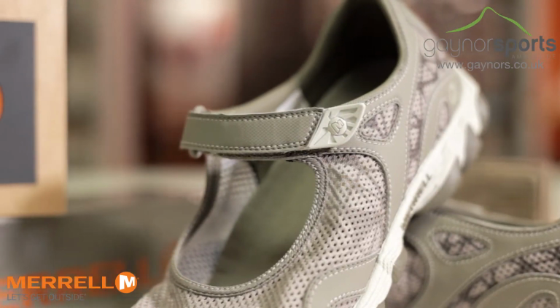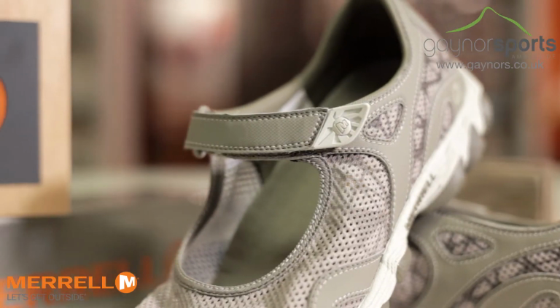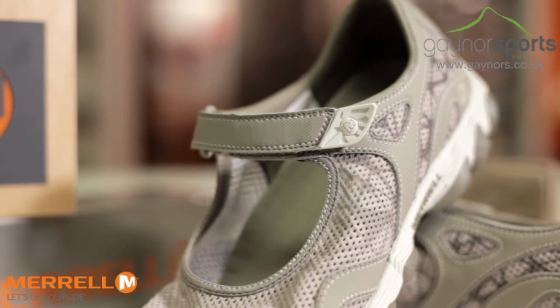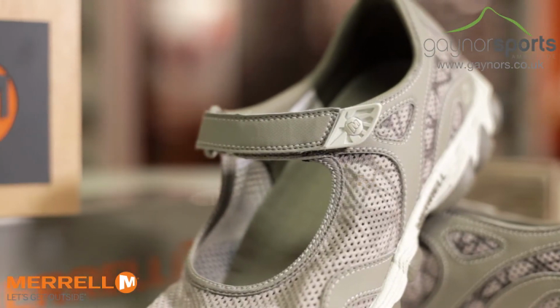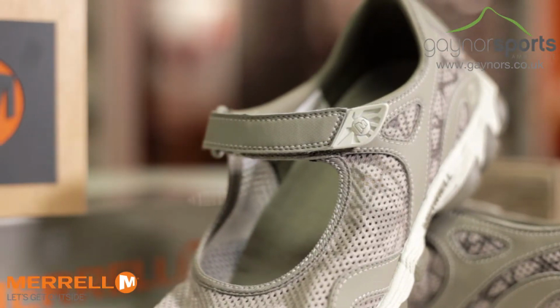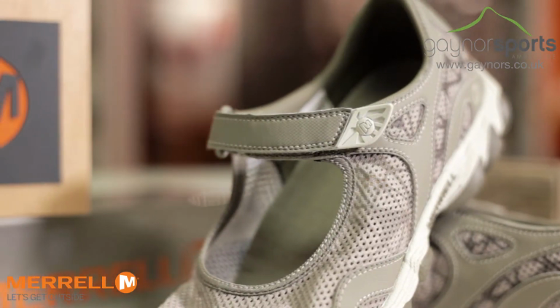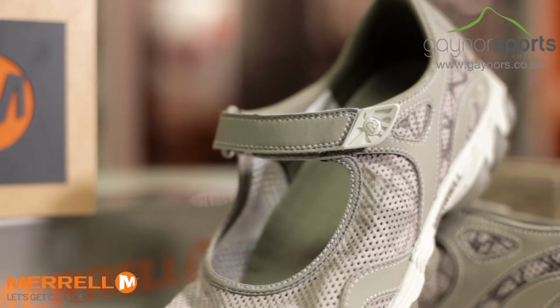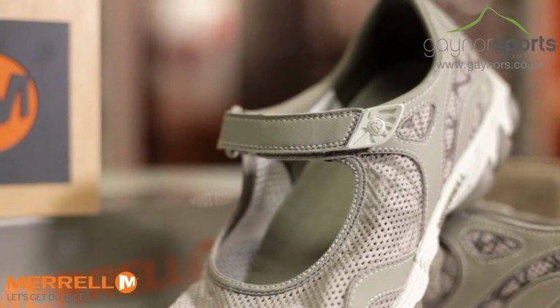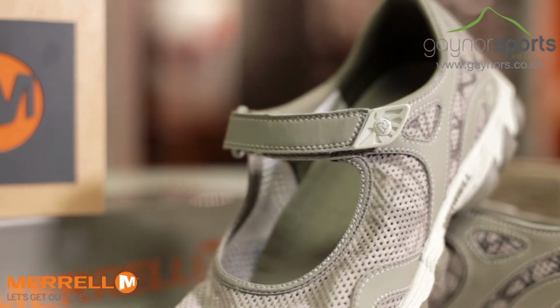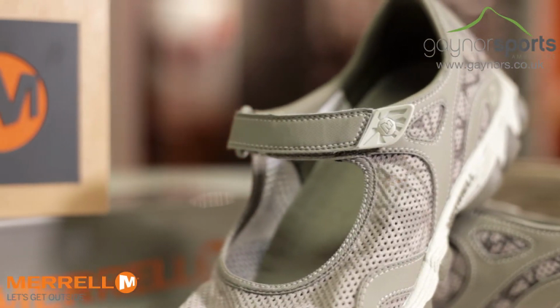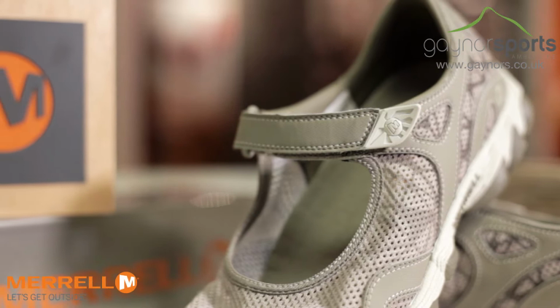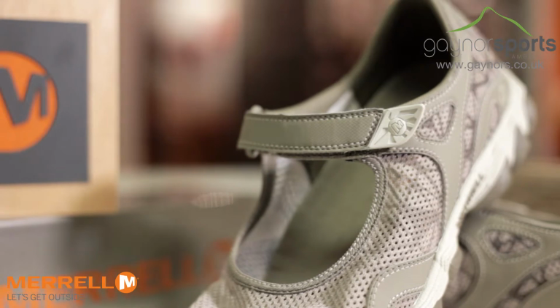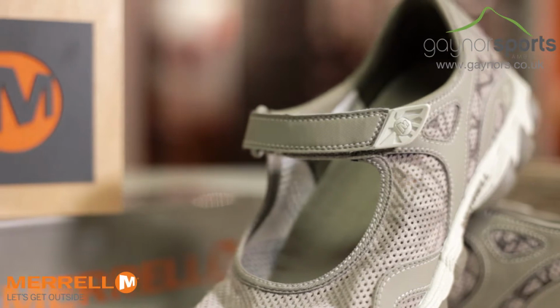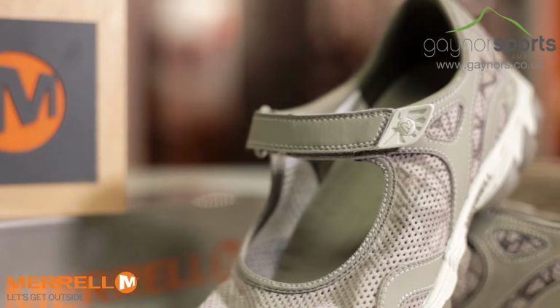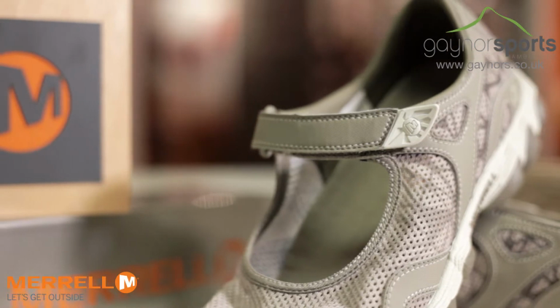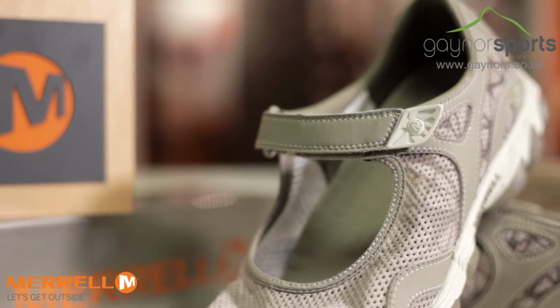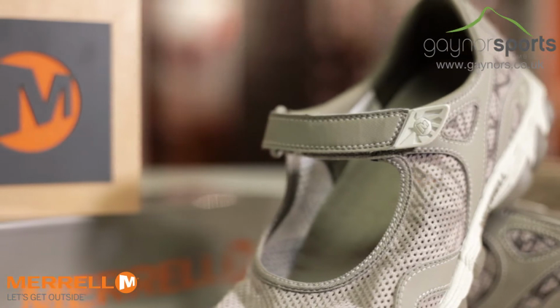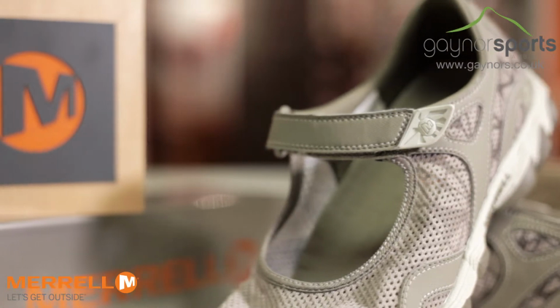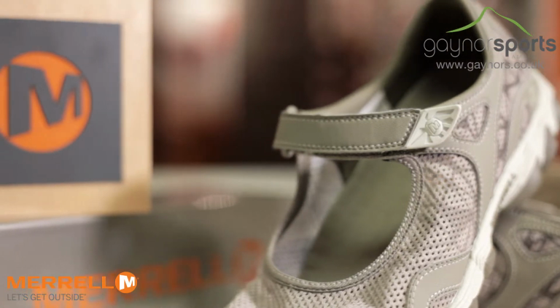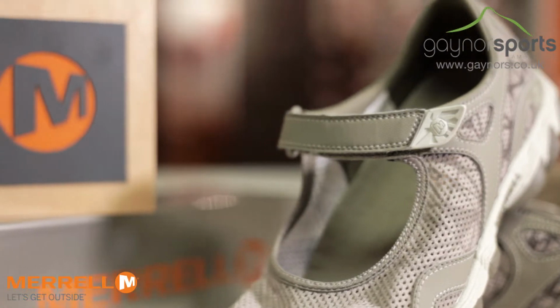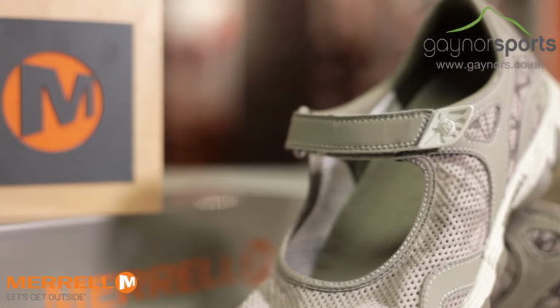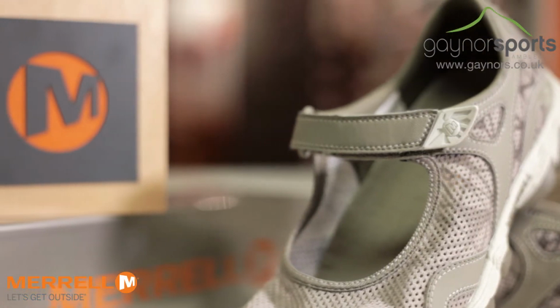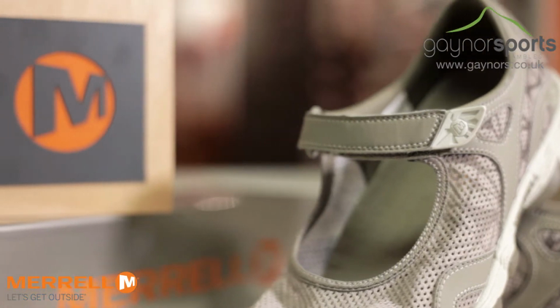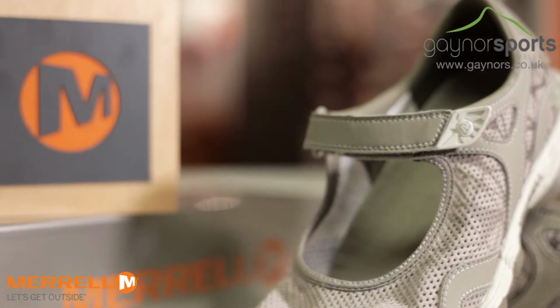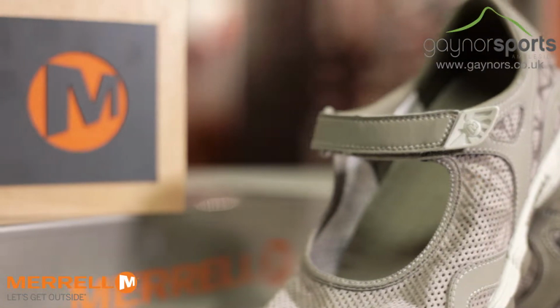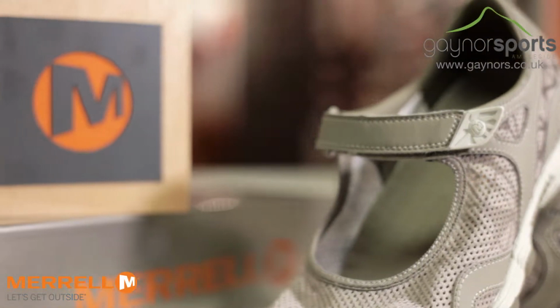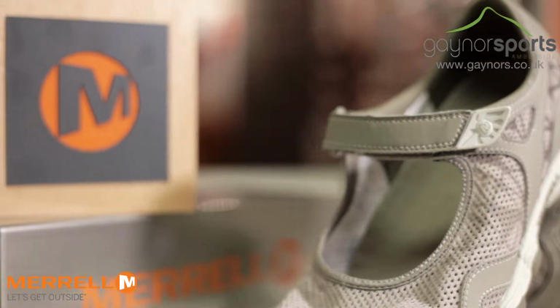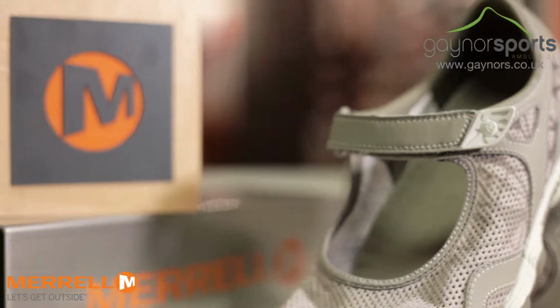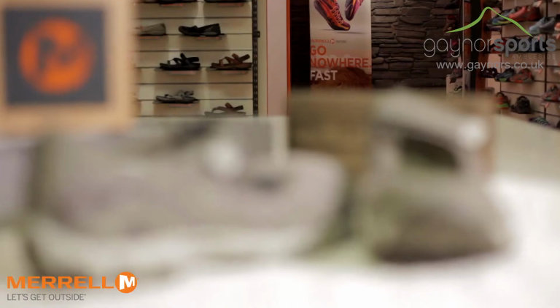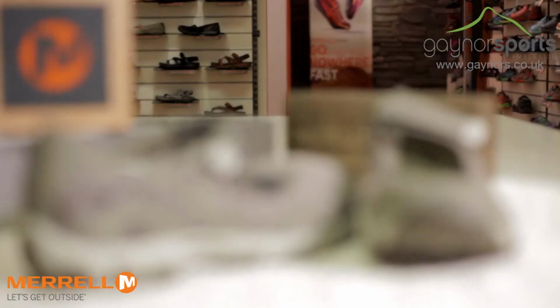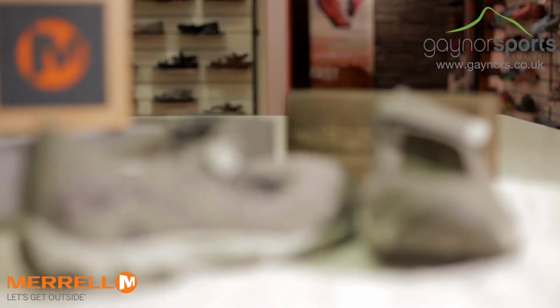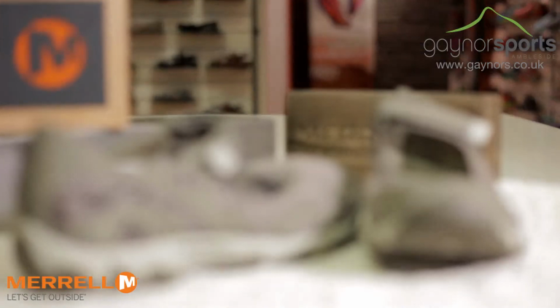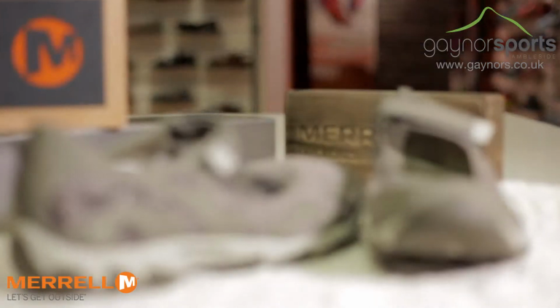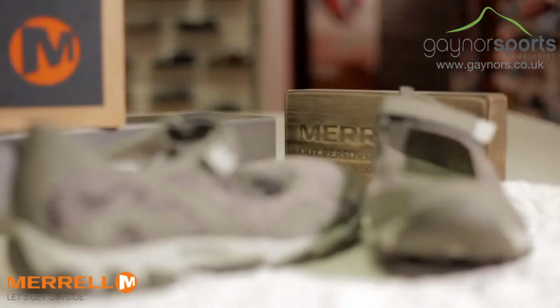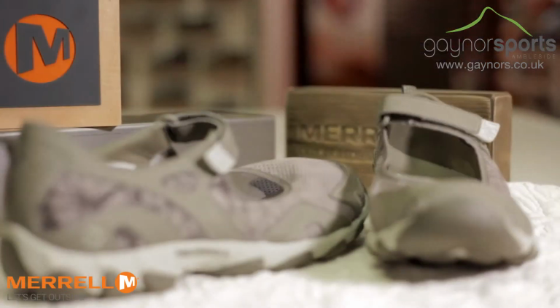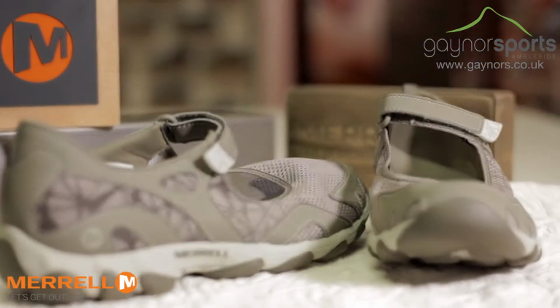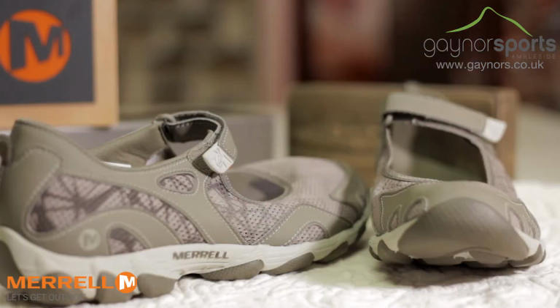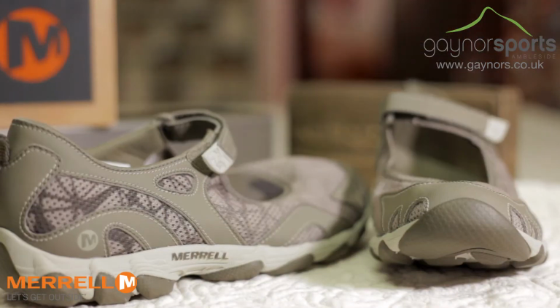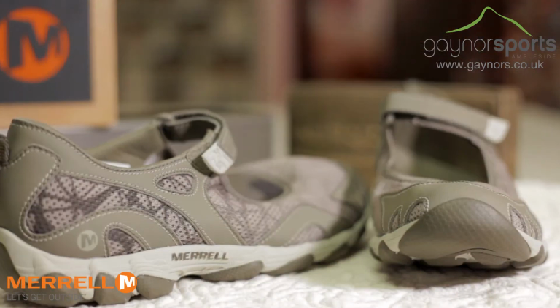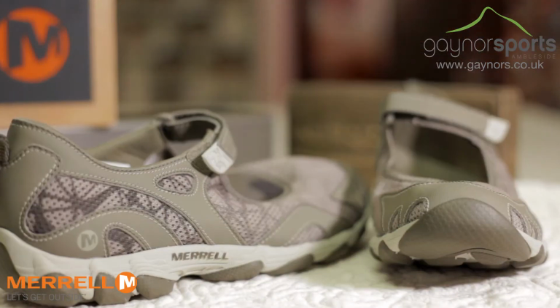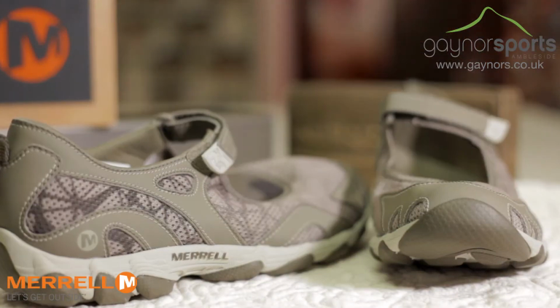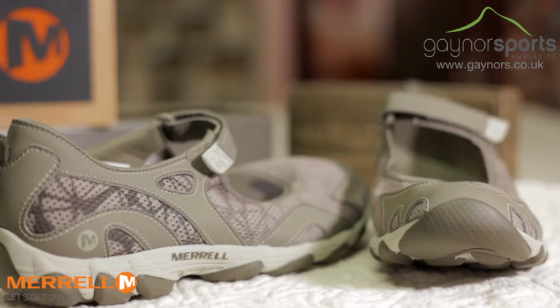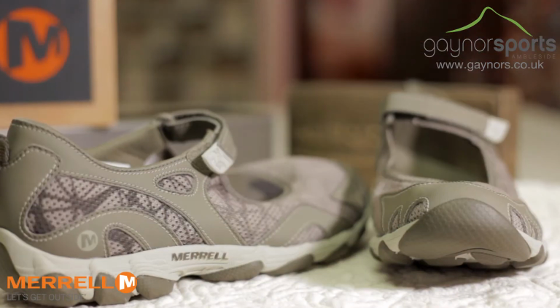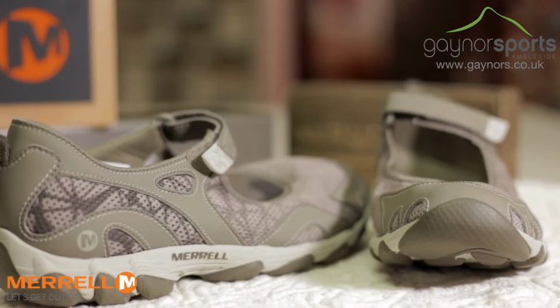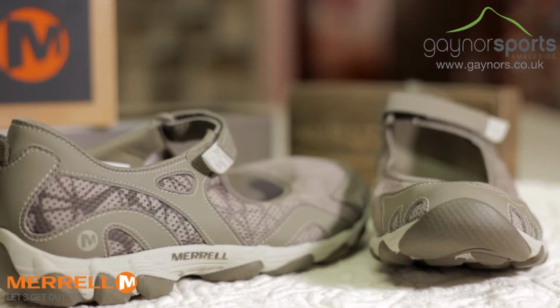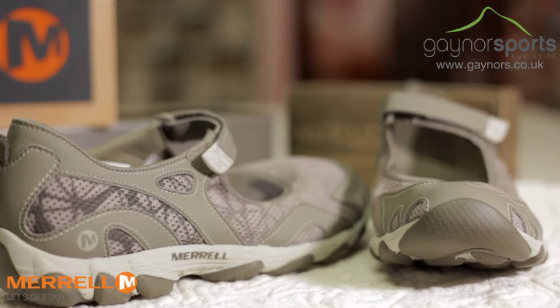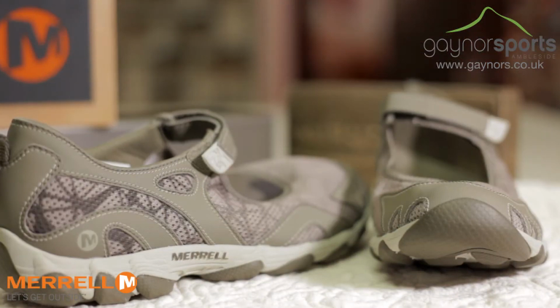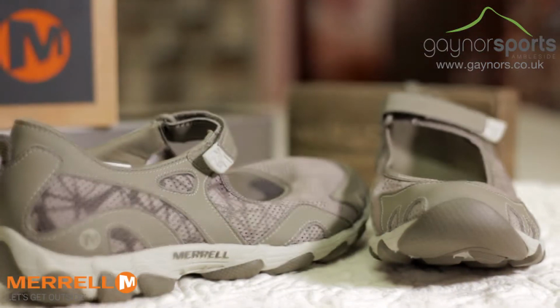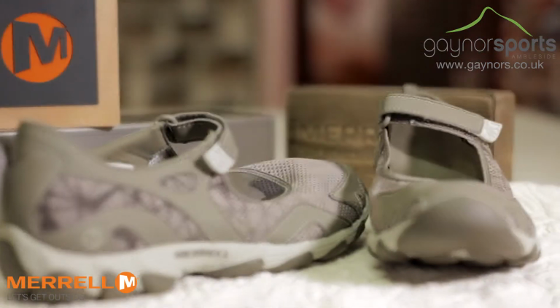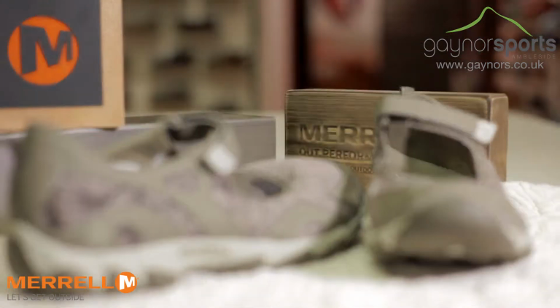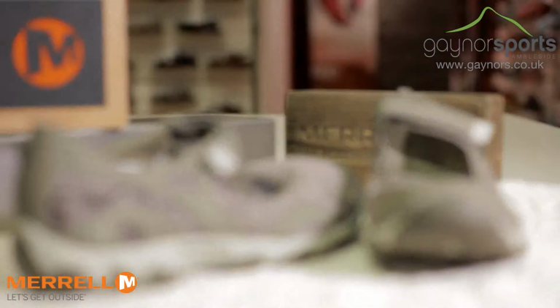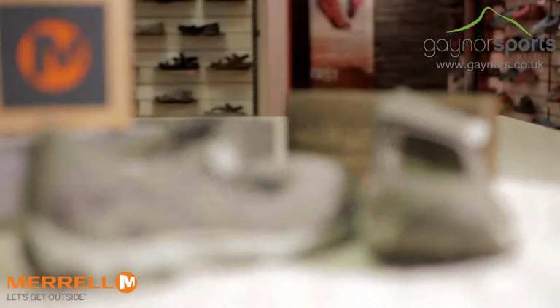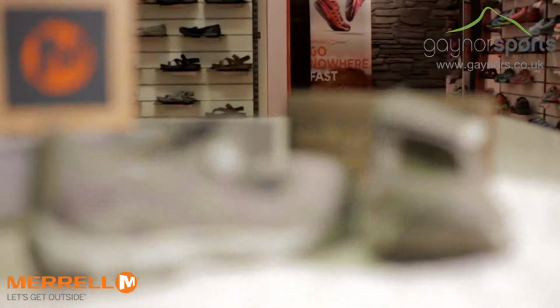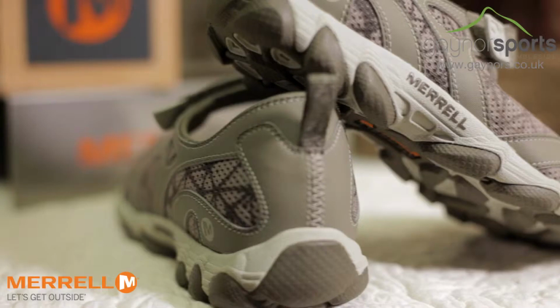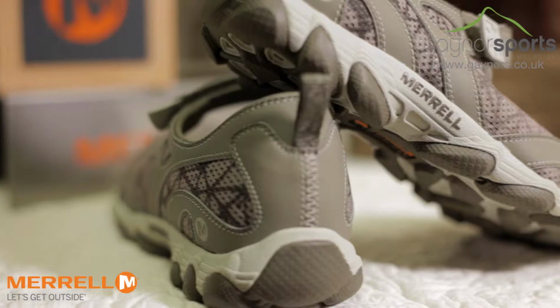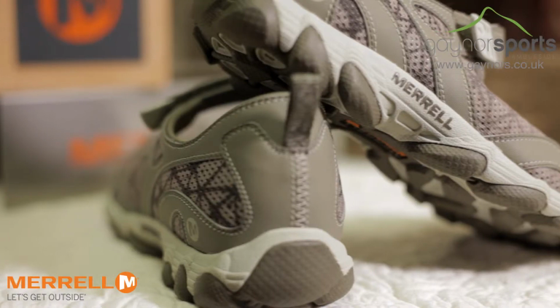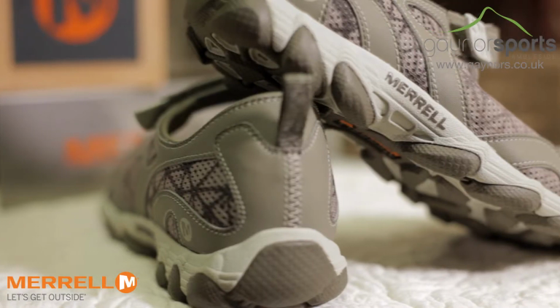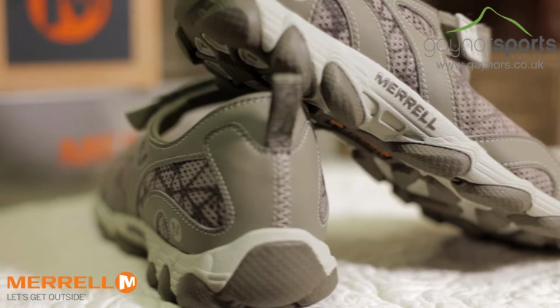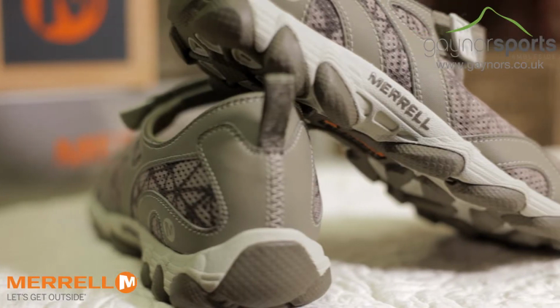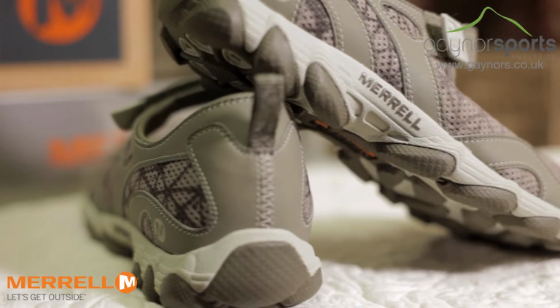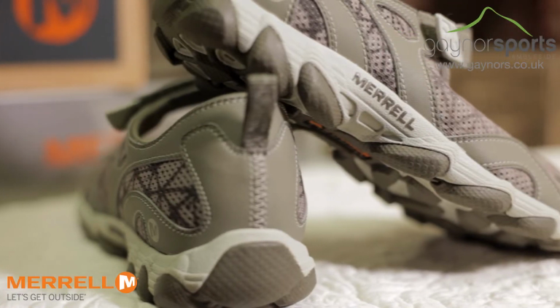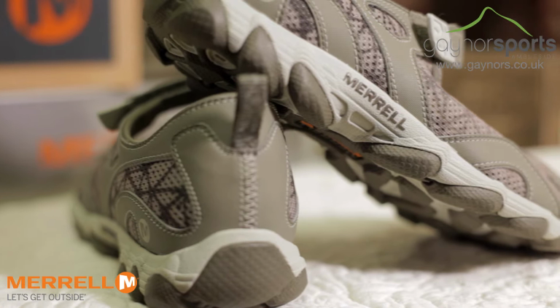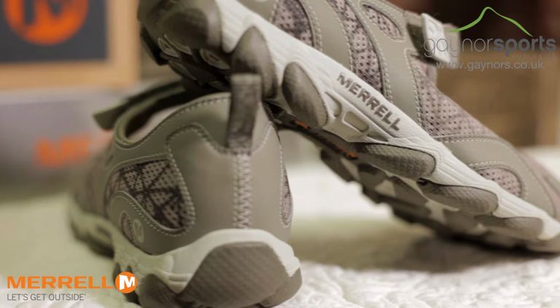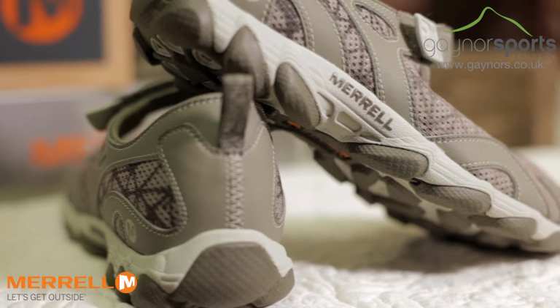It builds on a sandal design but offers more protection than open toes, and uses a velcro strap to allow for ease of use.